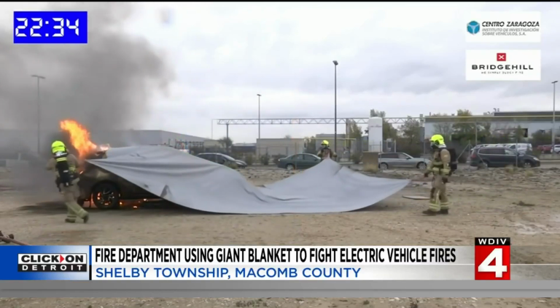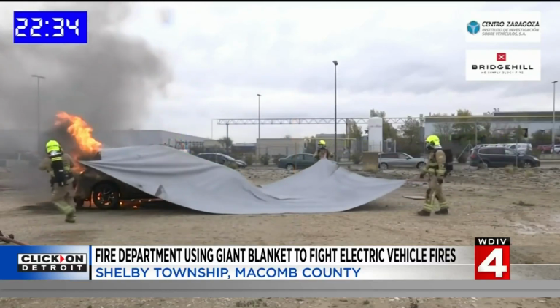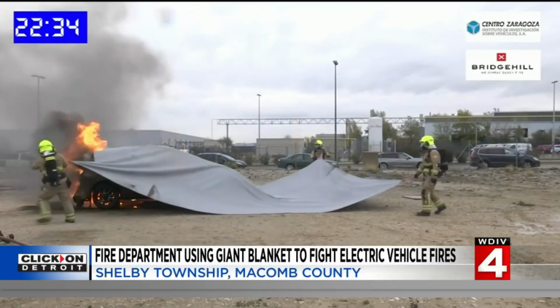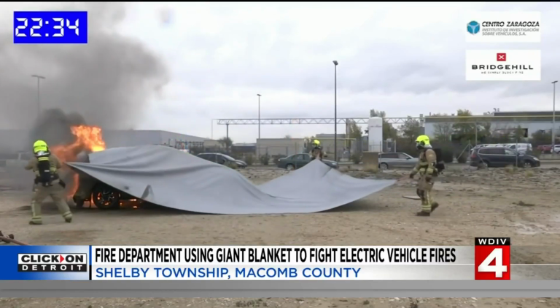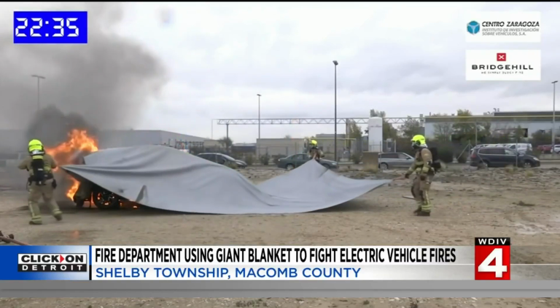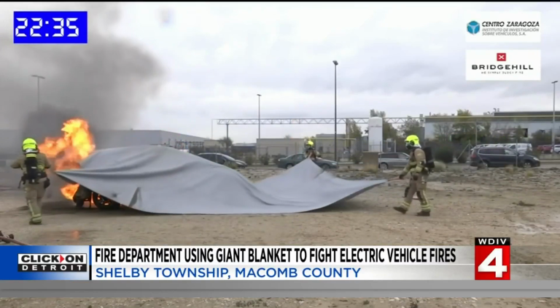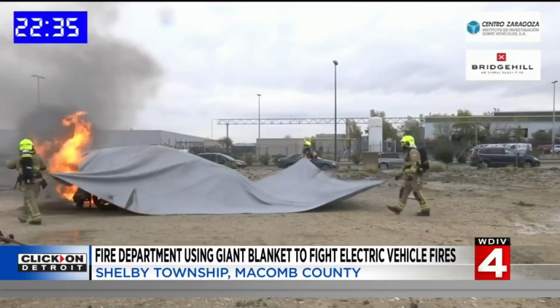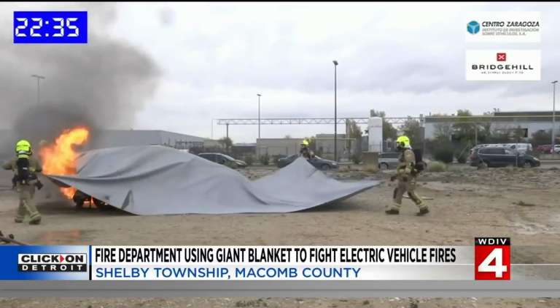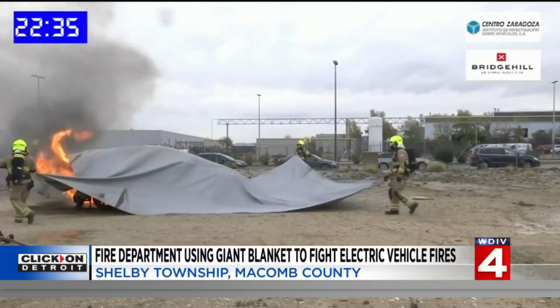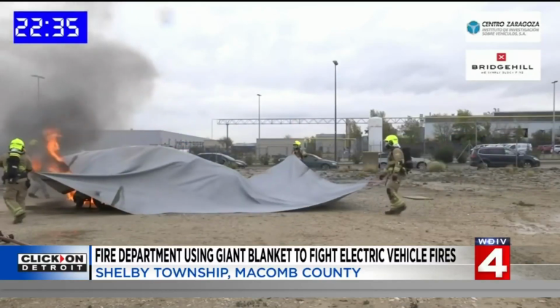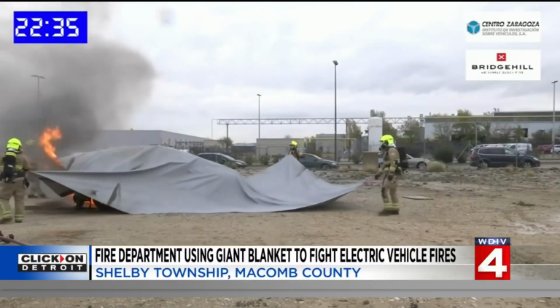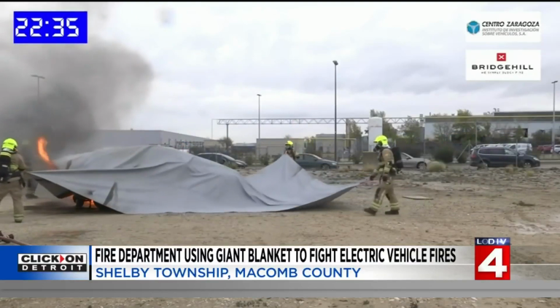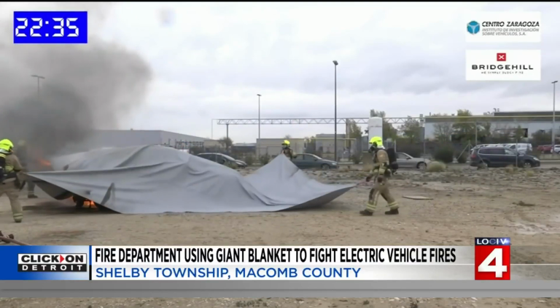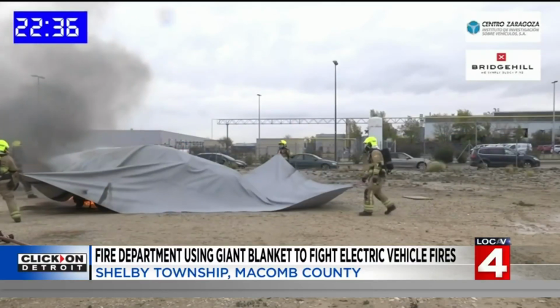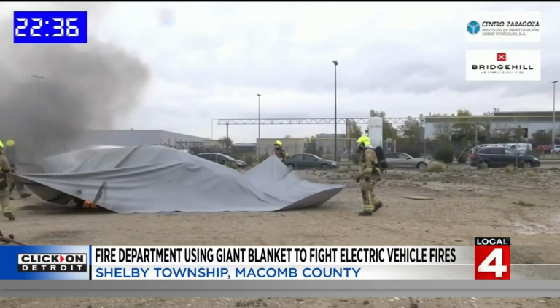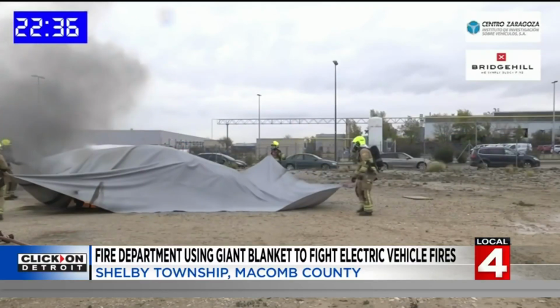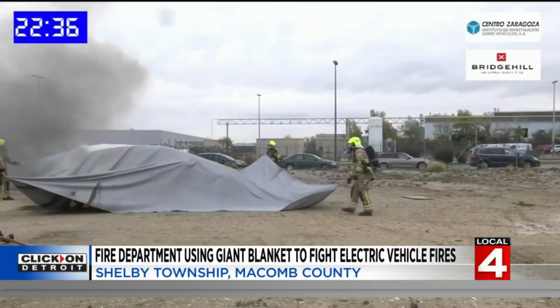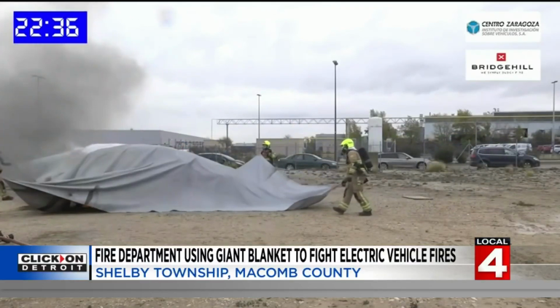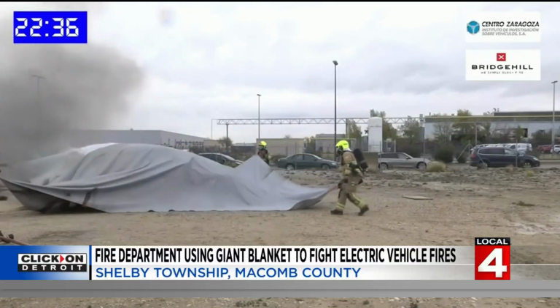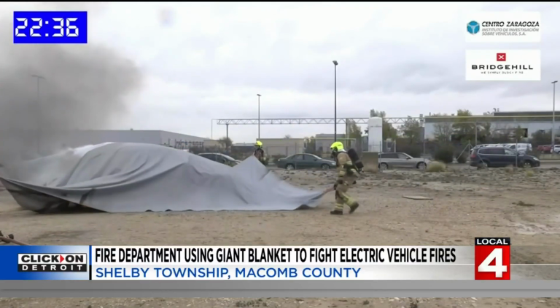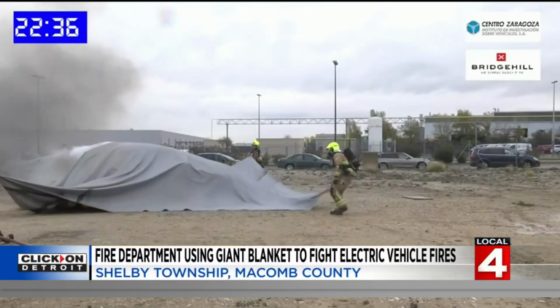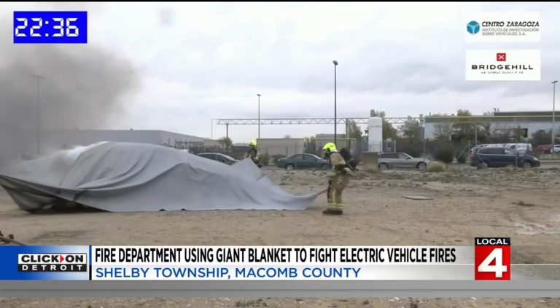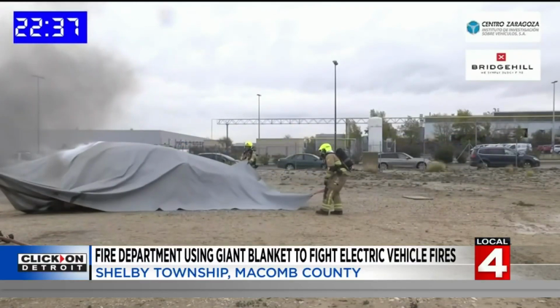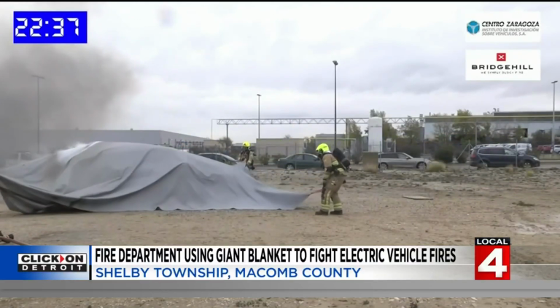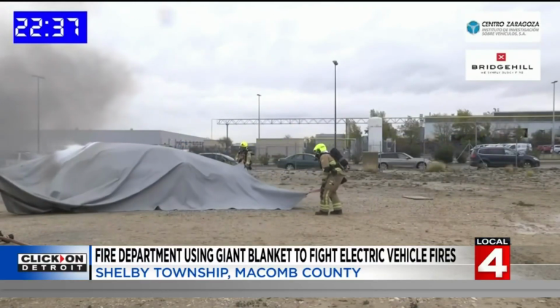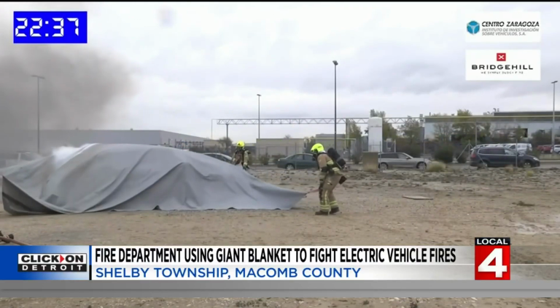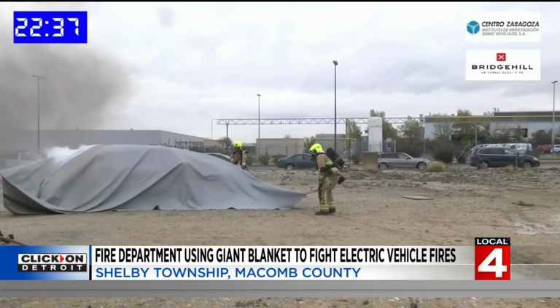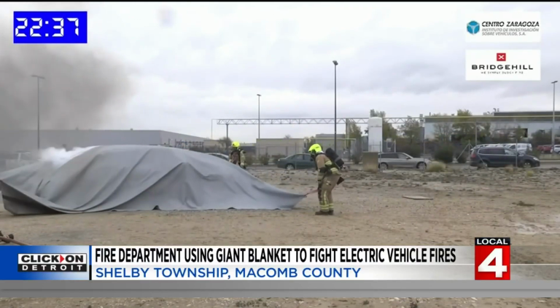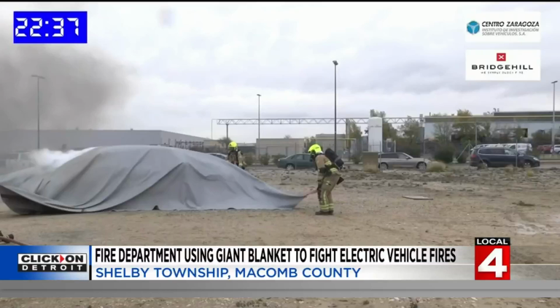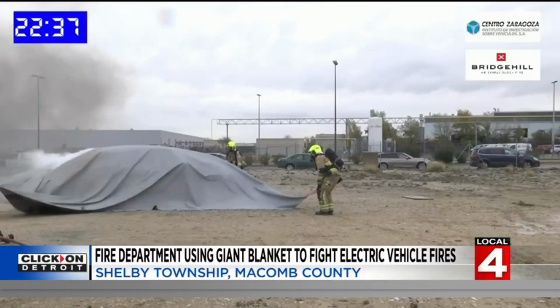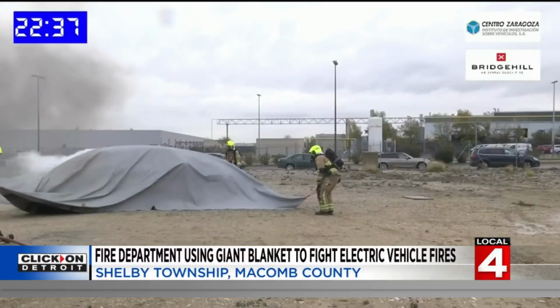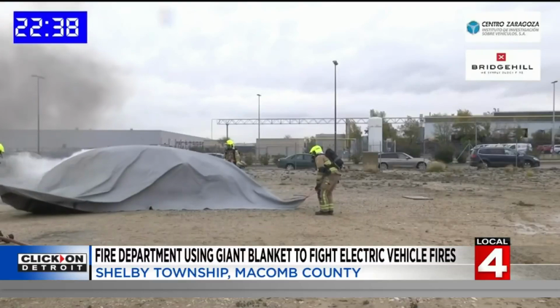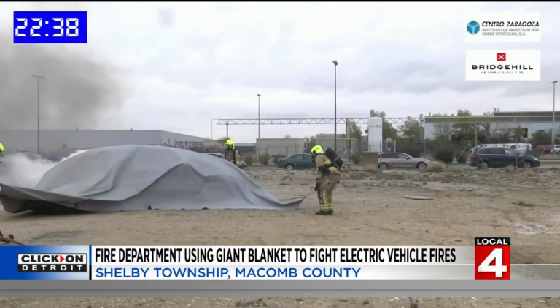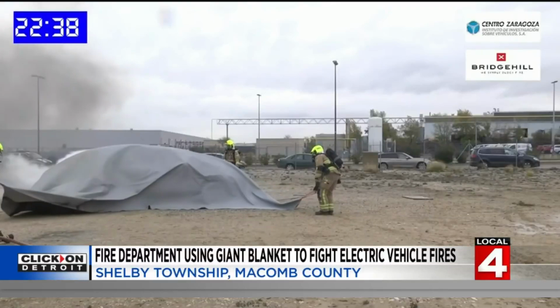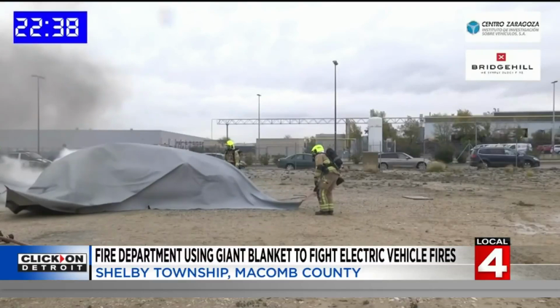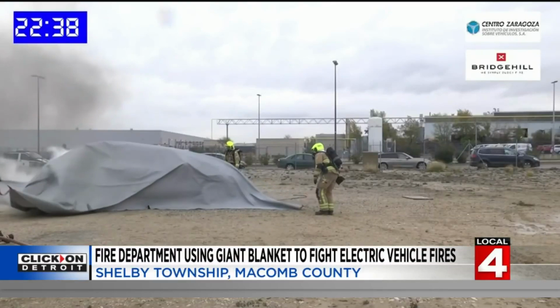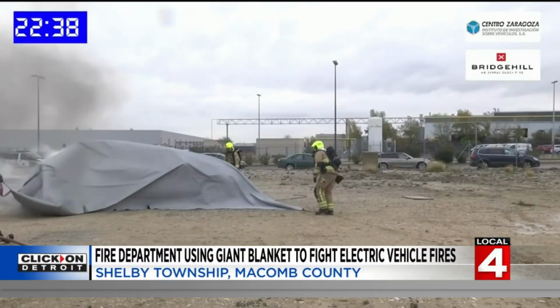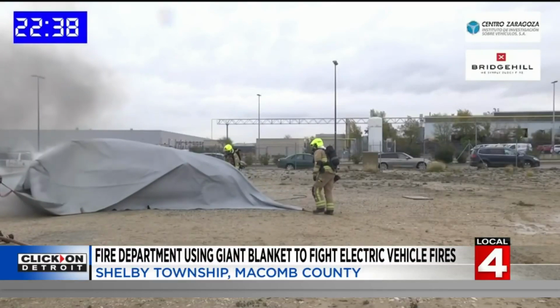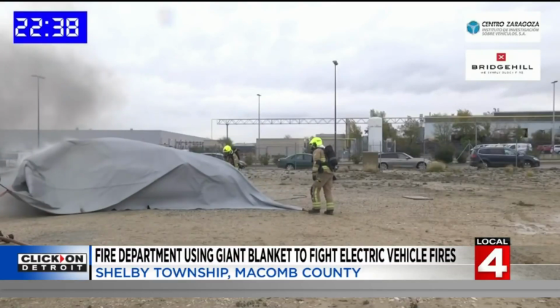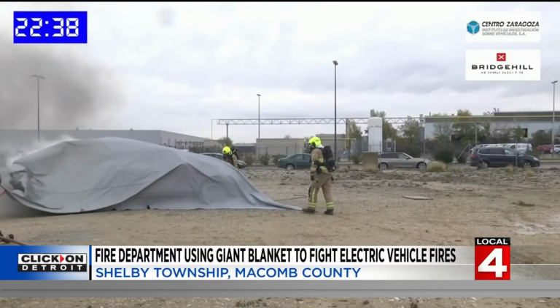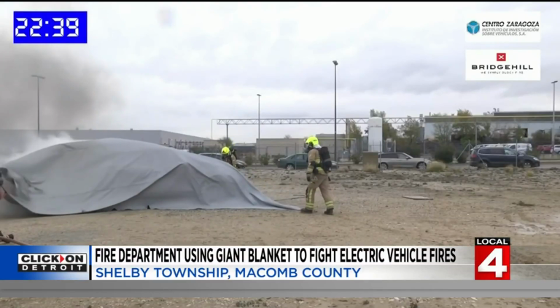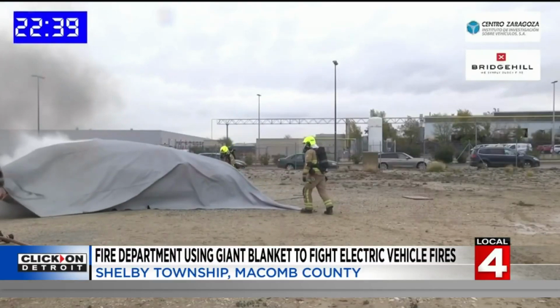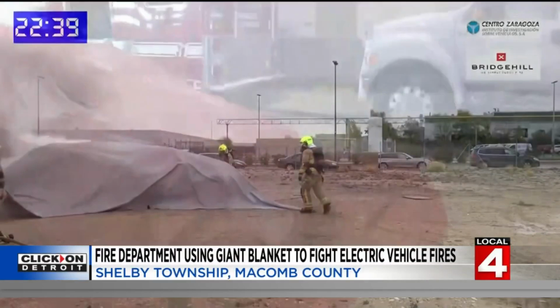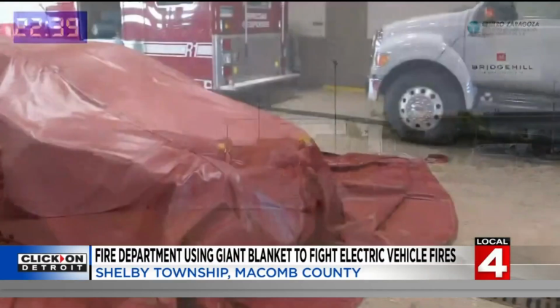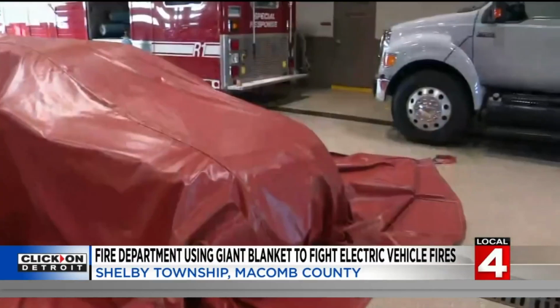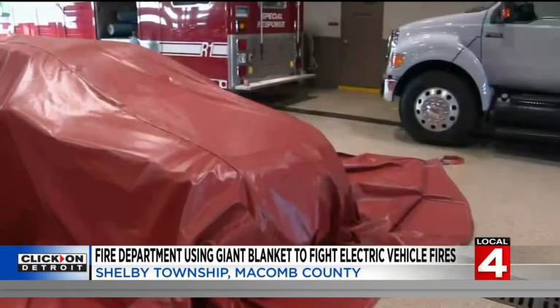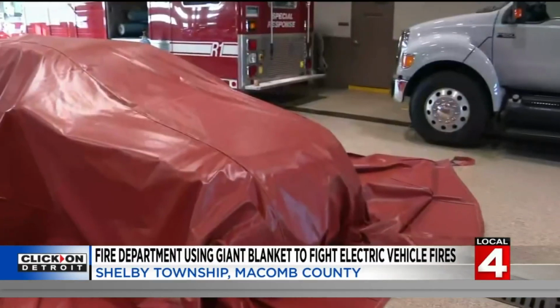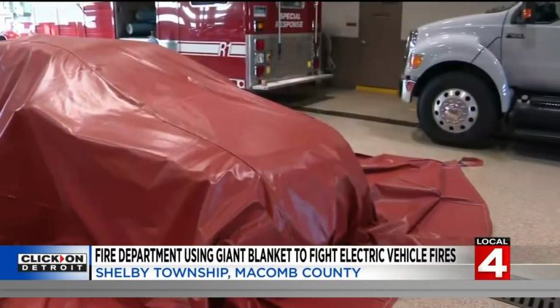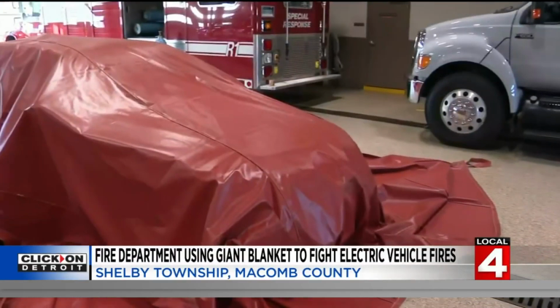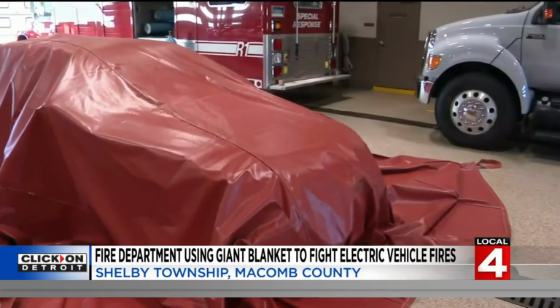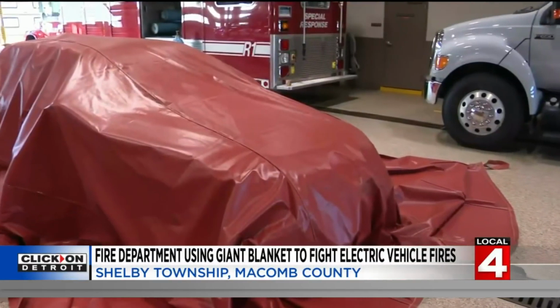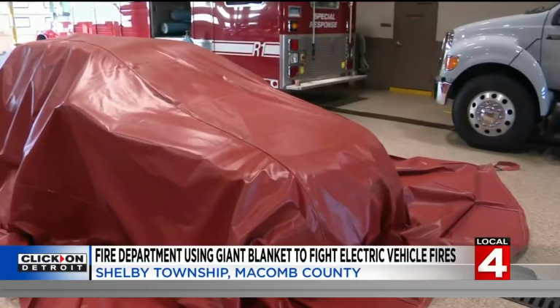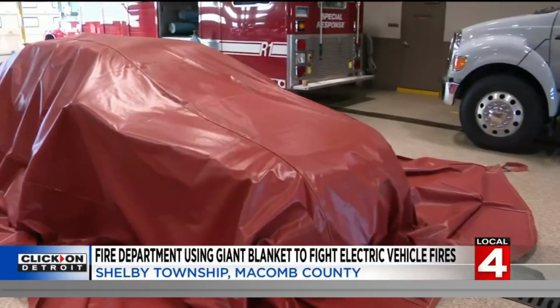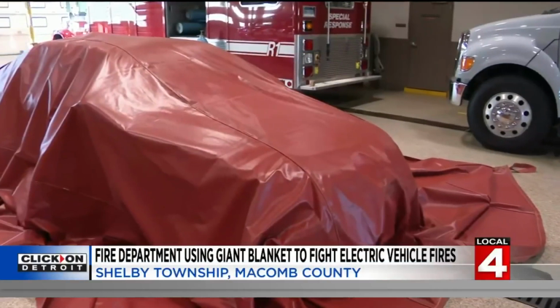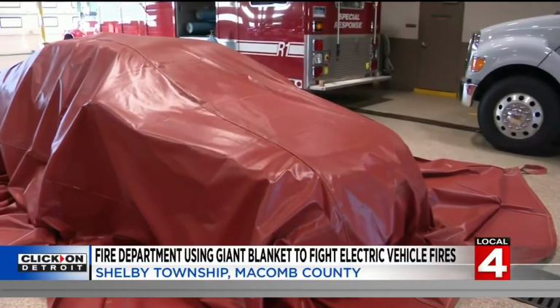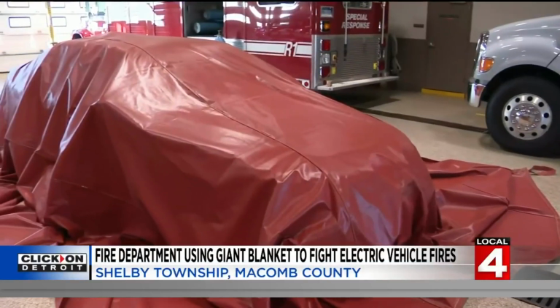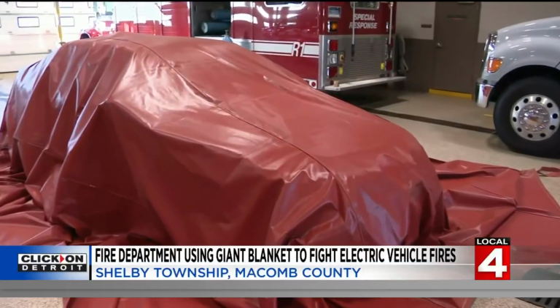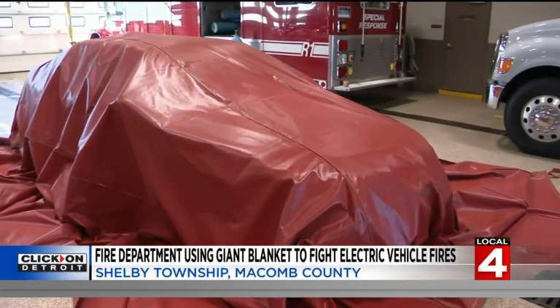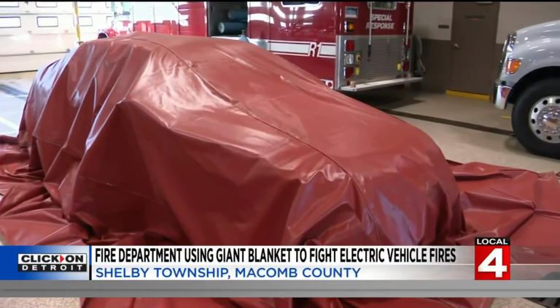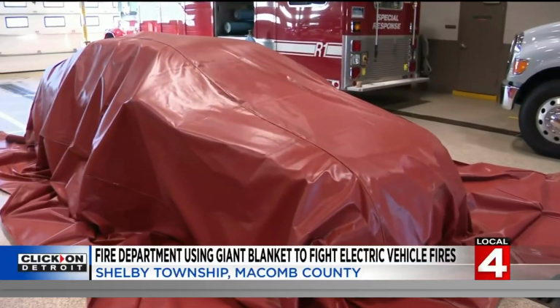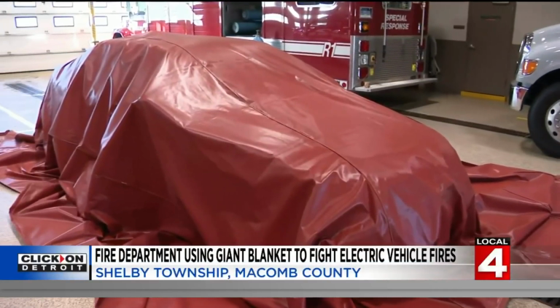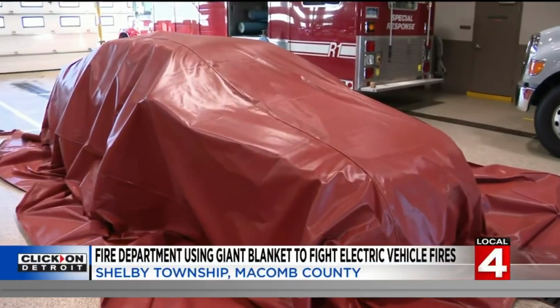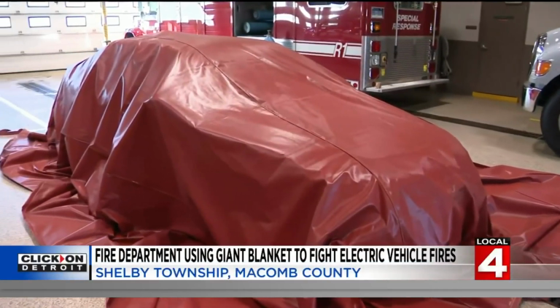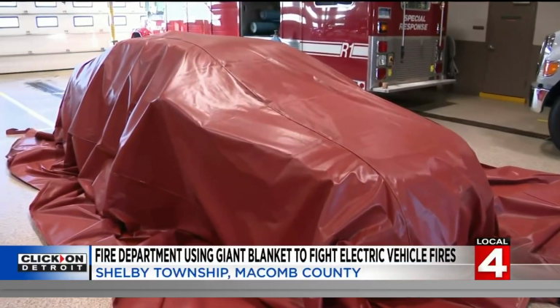A firefighting advancement forced by technological advancement. In Shelby Township, Nick Monticelli, Local 4.